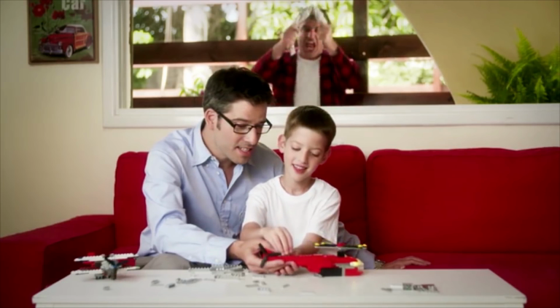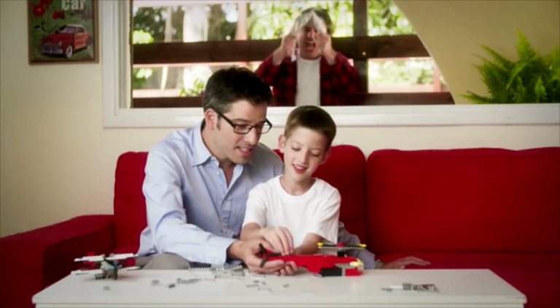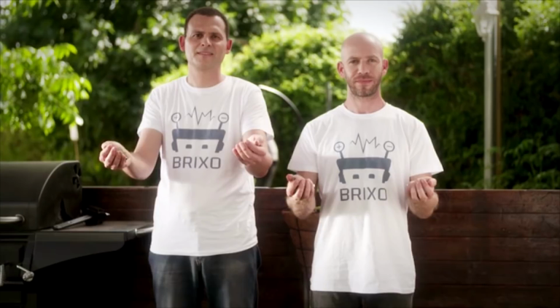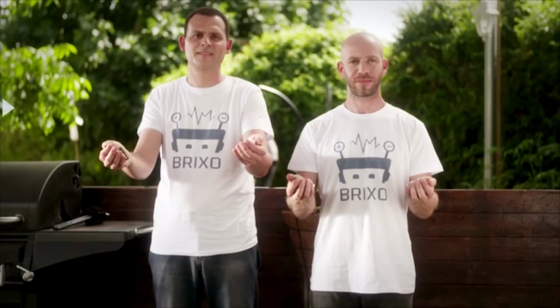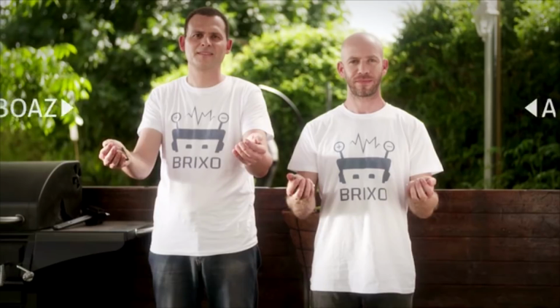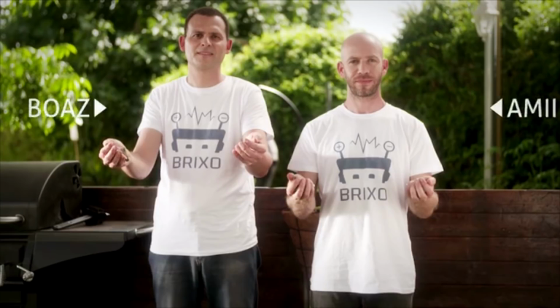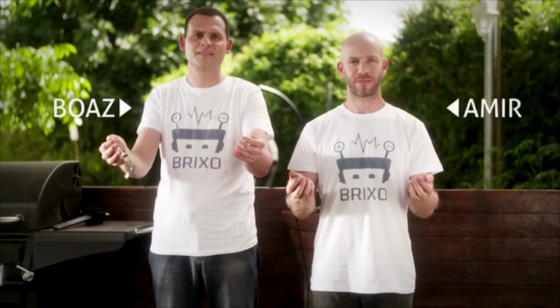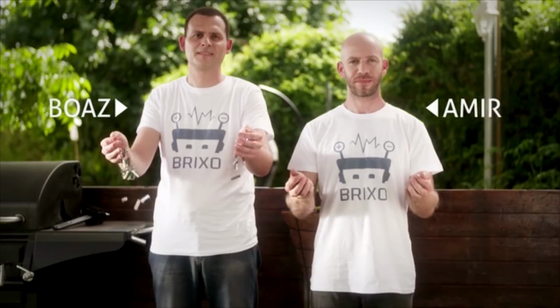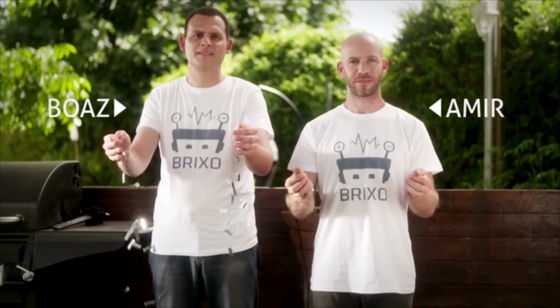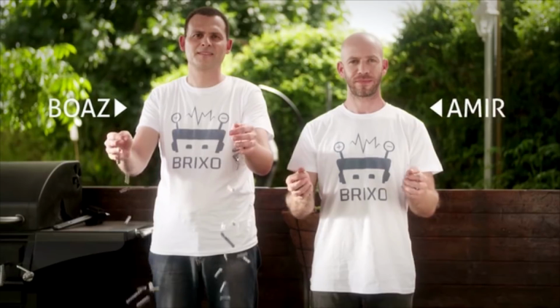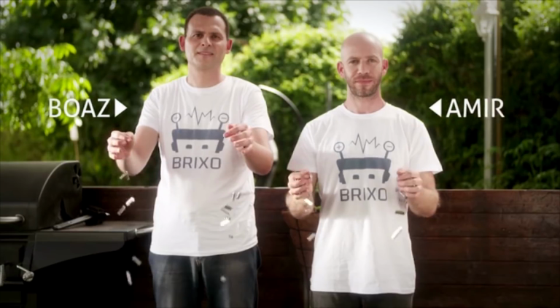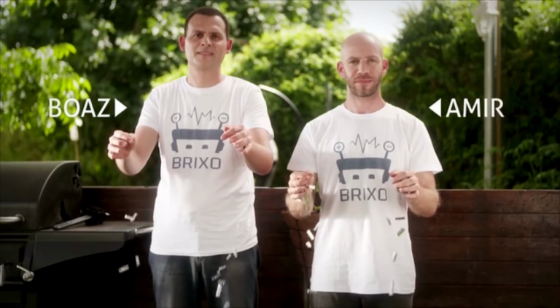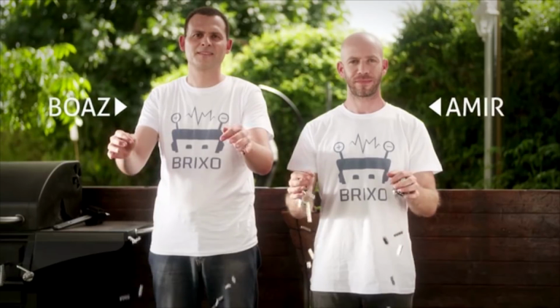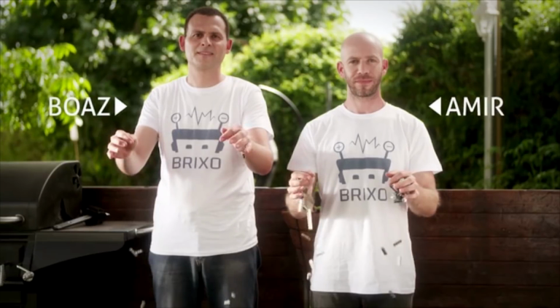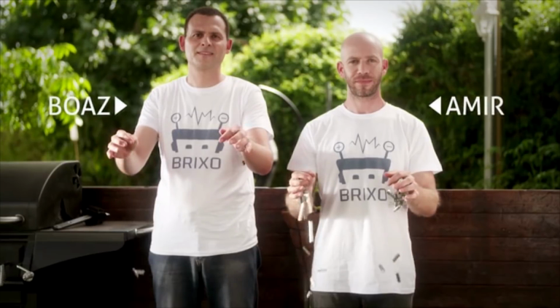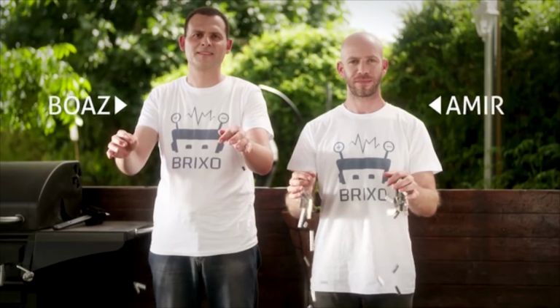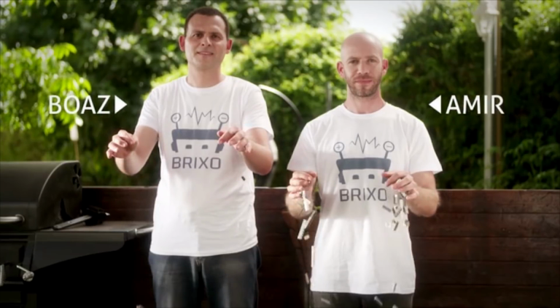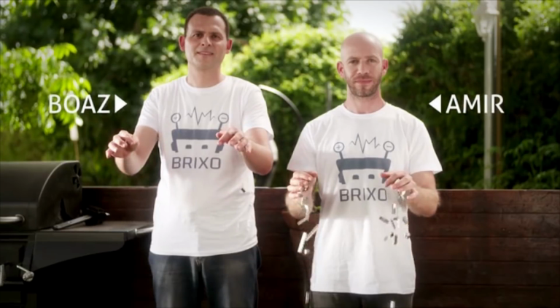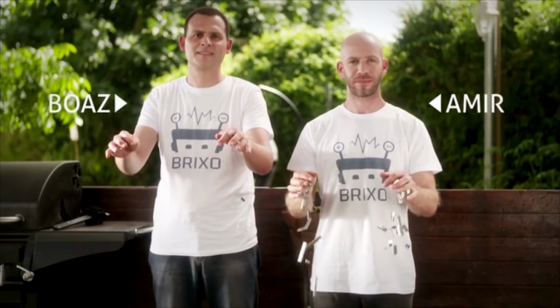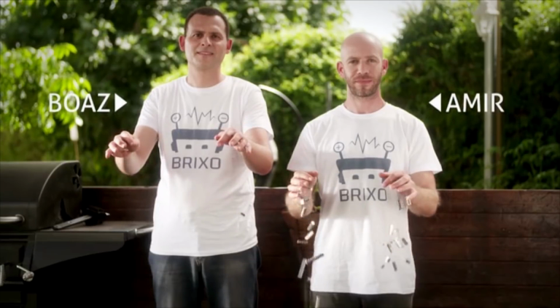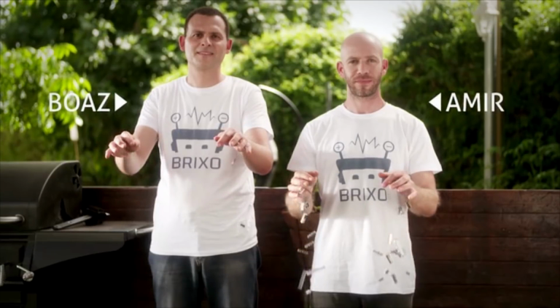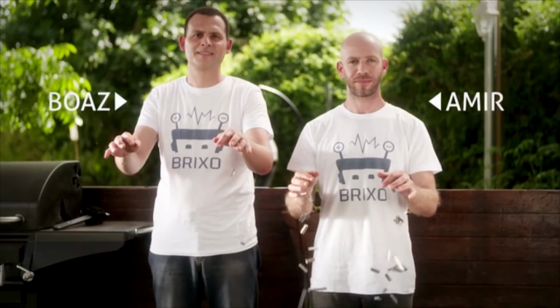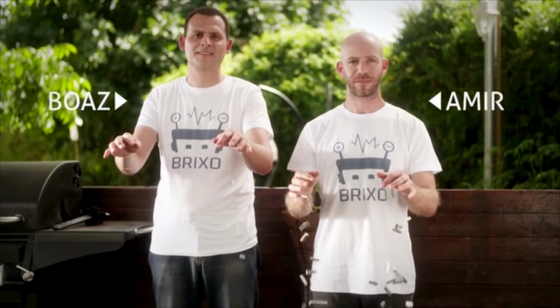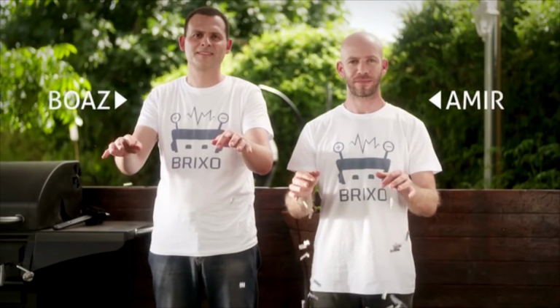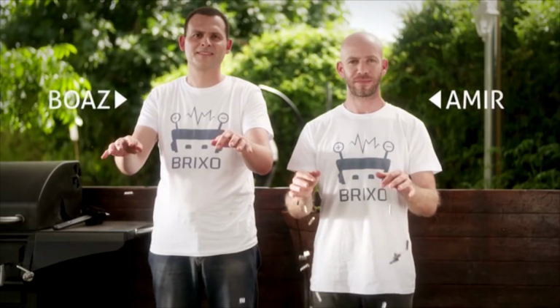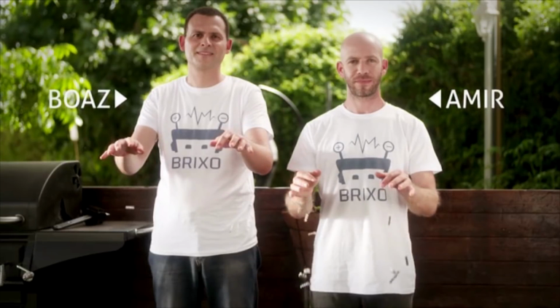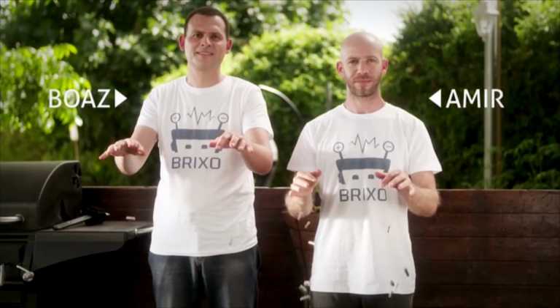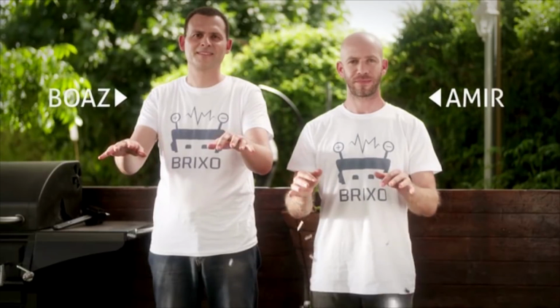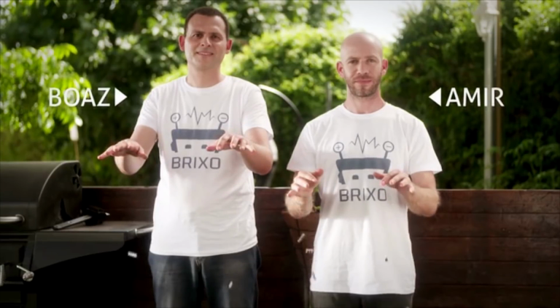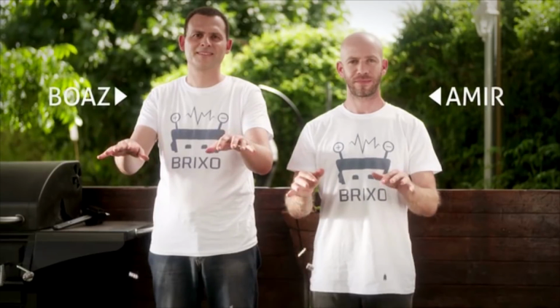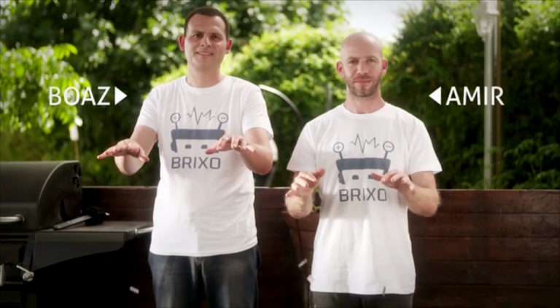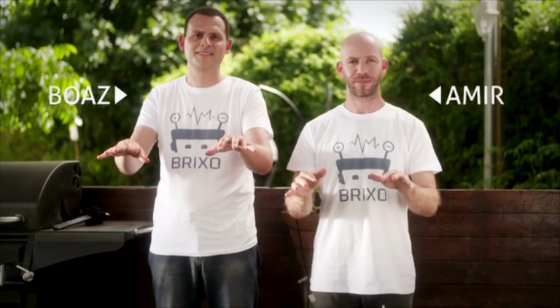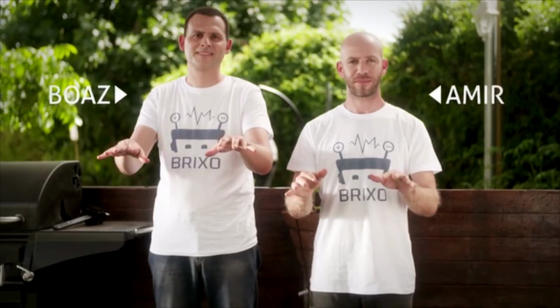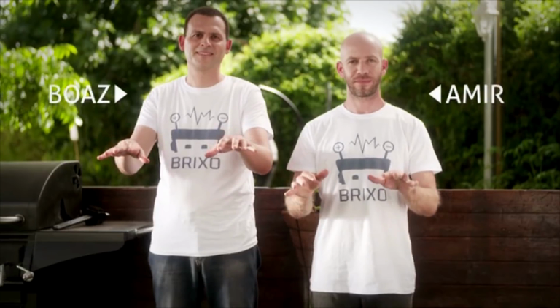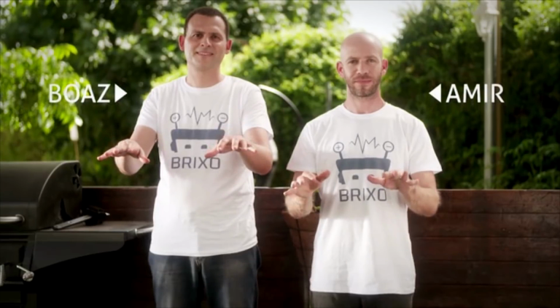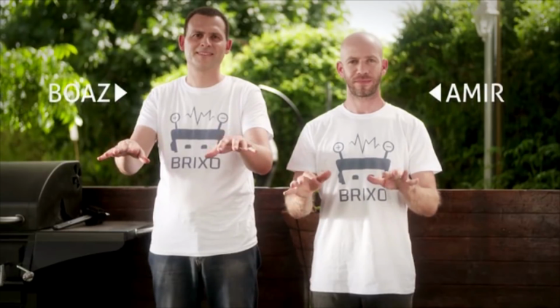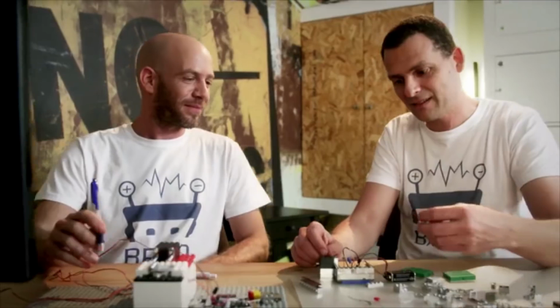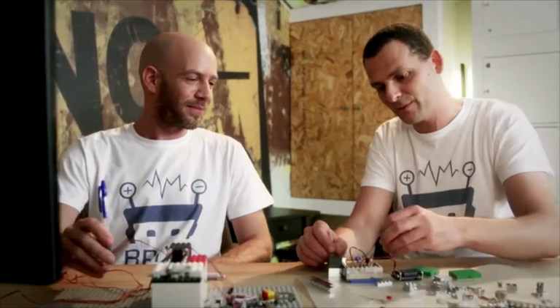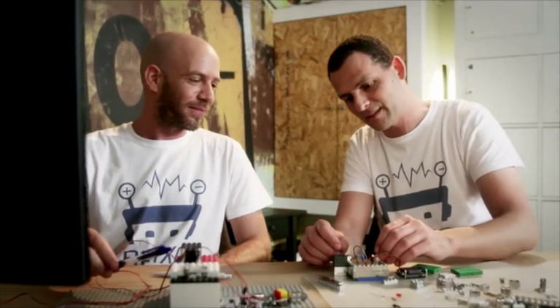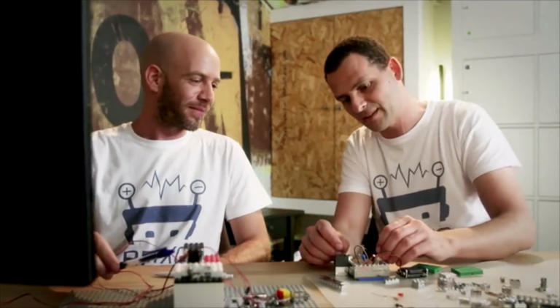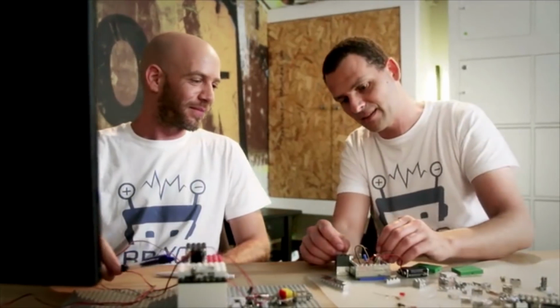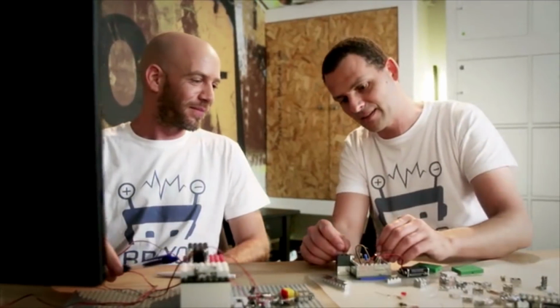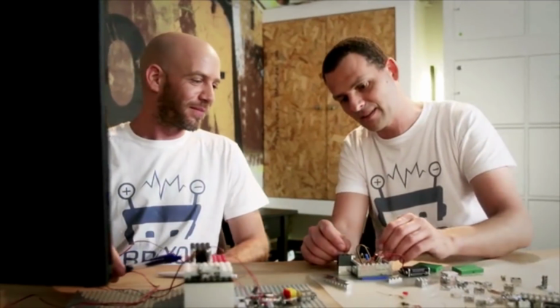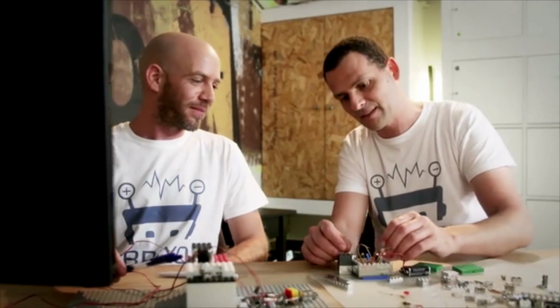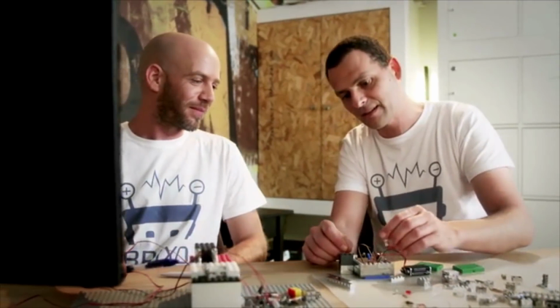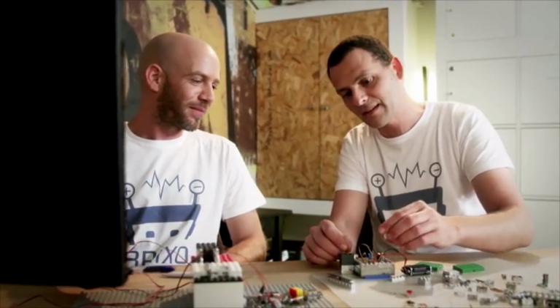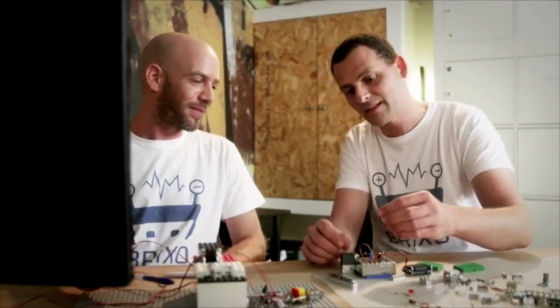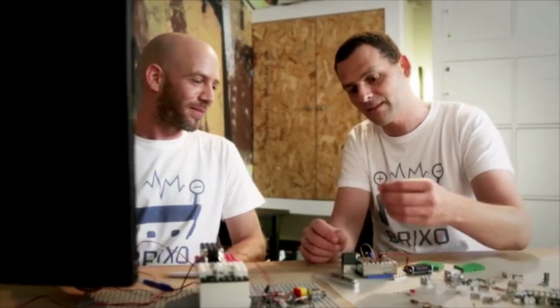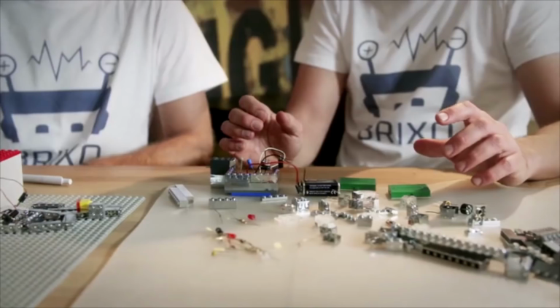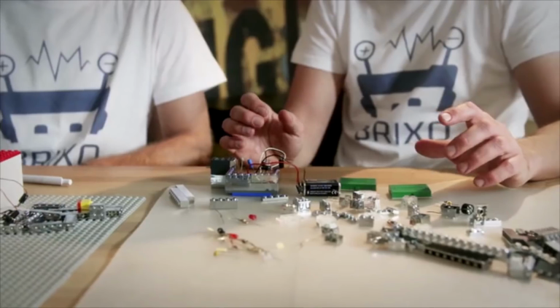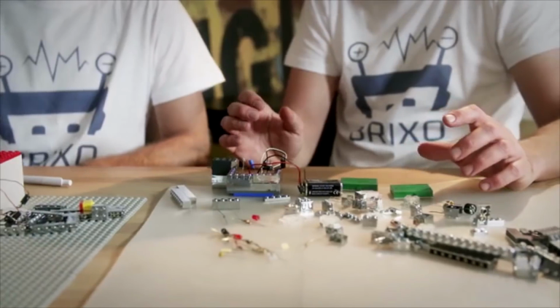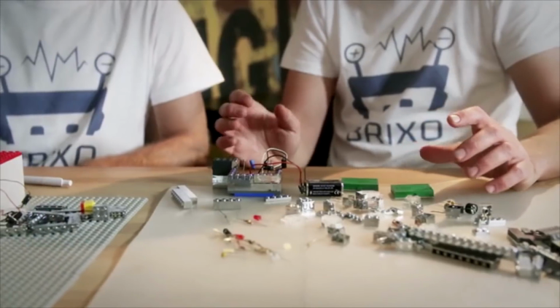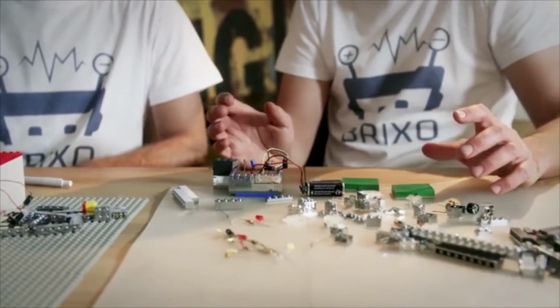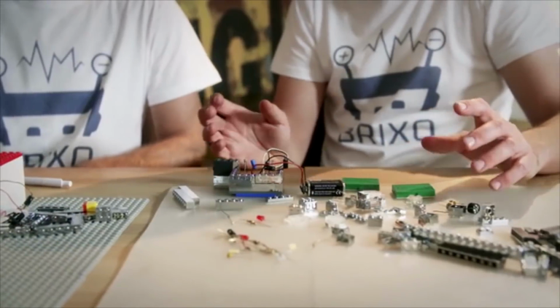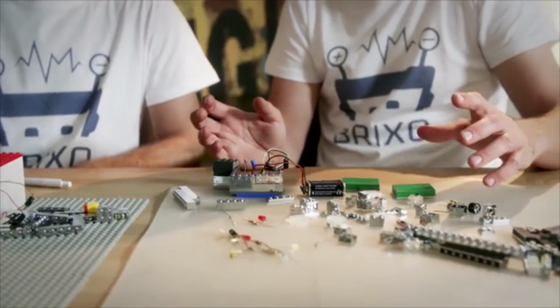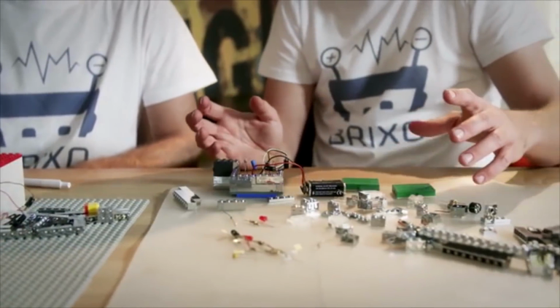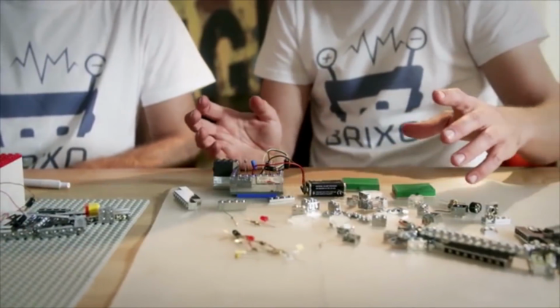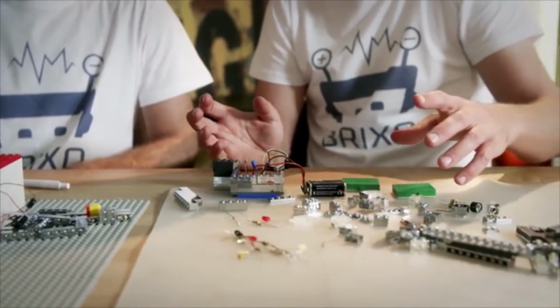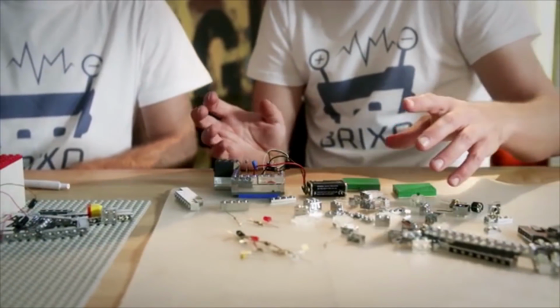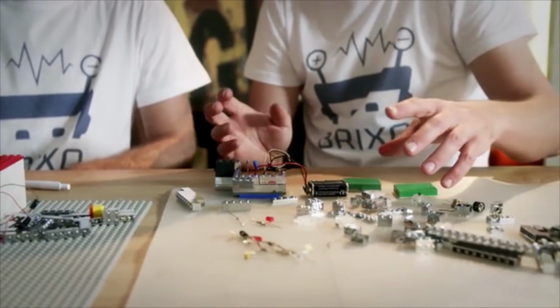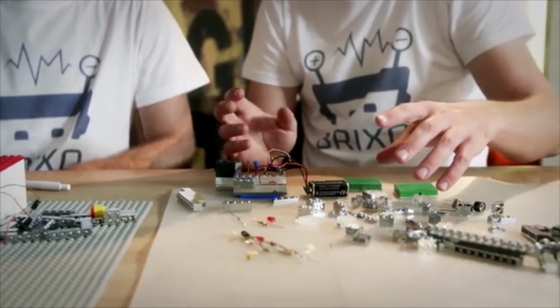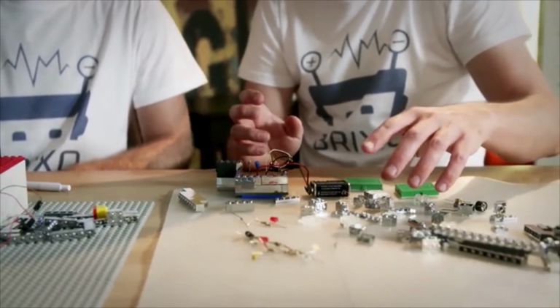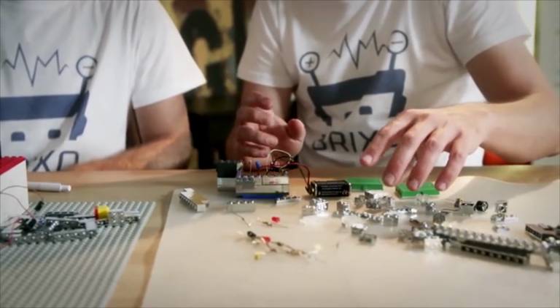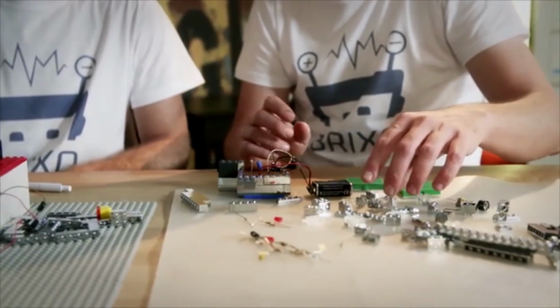Buzz and Amir have been working on BrickSaw for a long time. They're both physicists, so they know a thing or two about electricity.